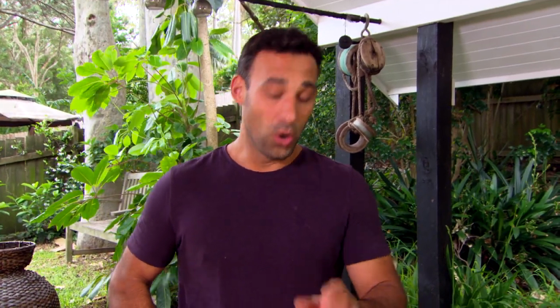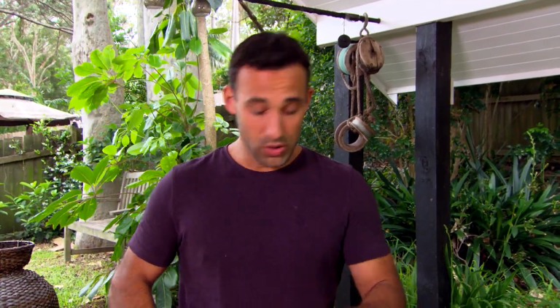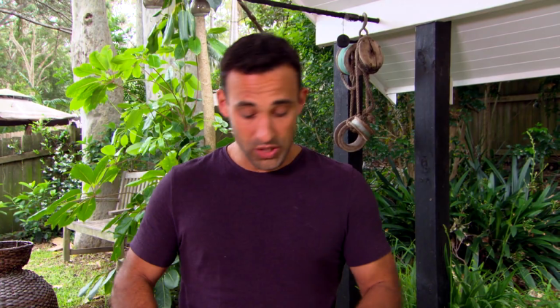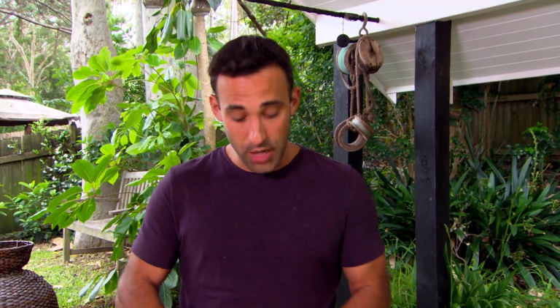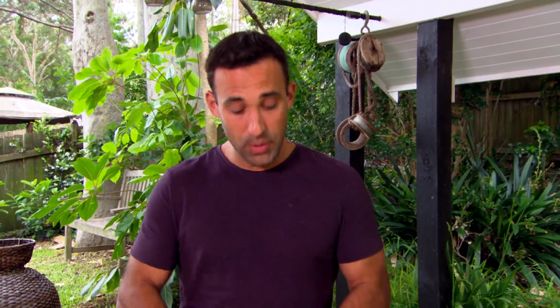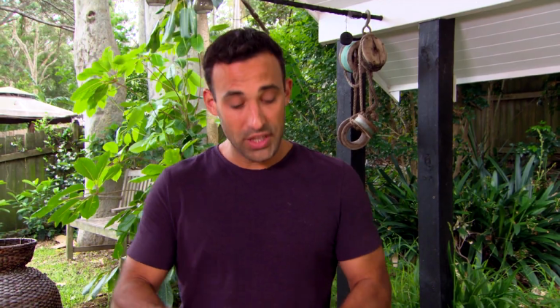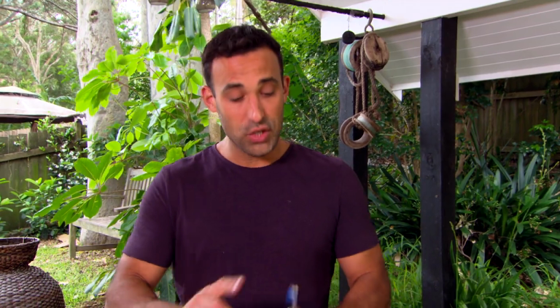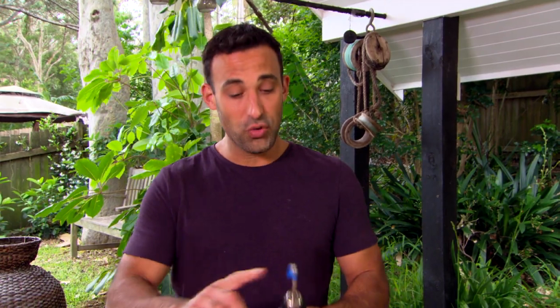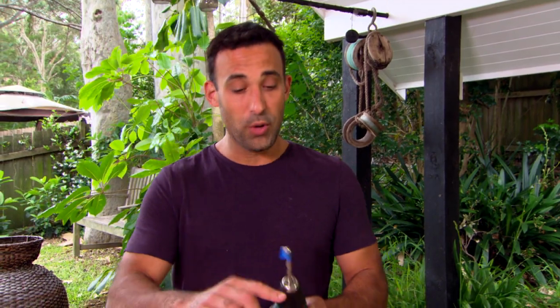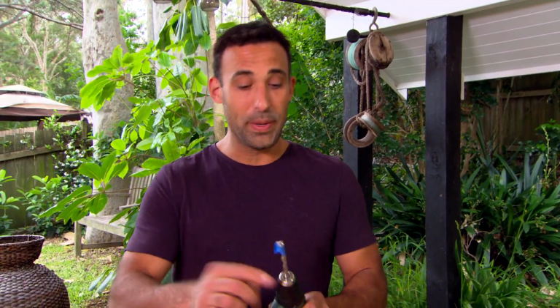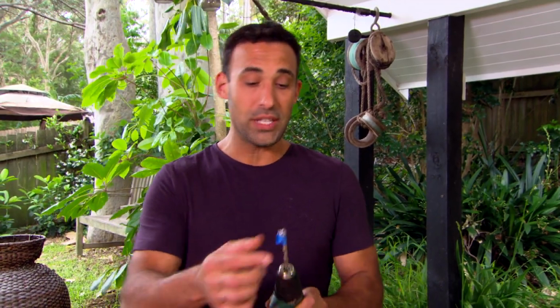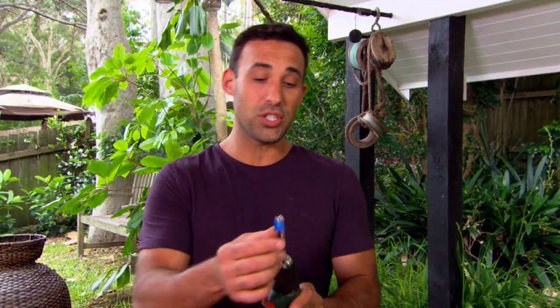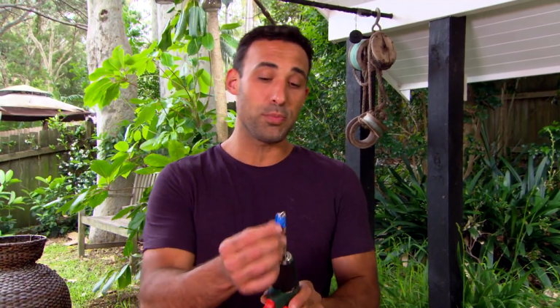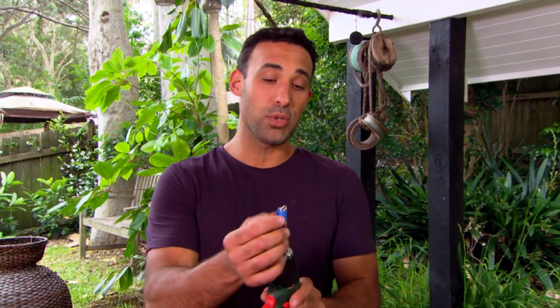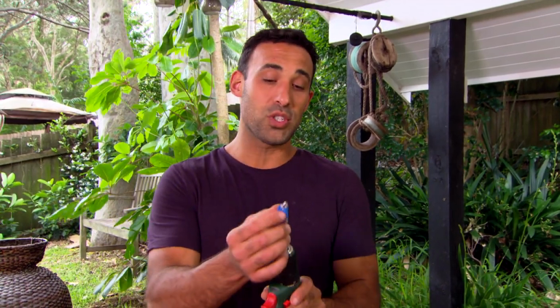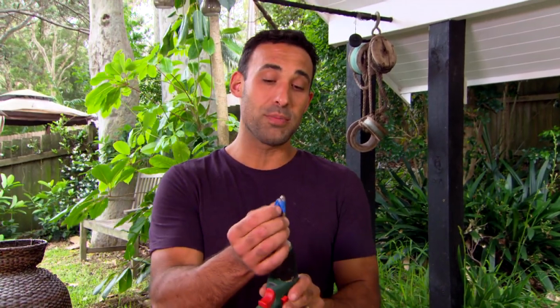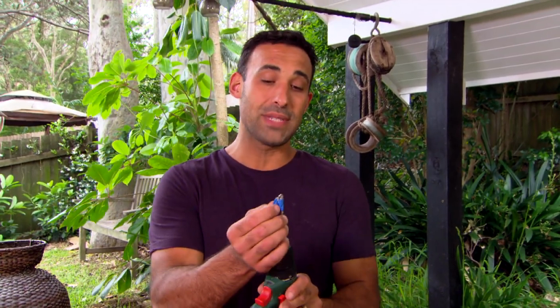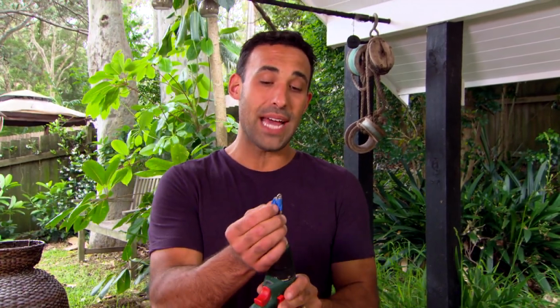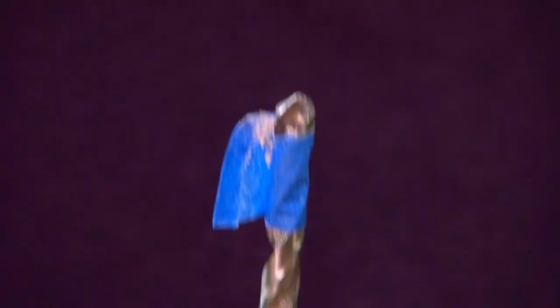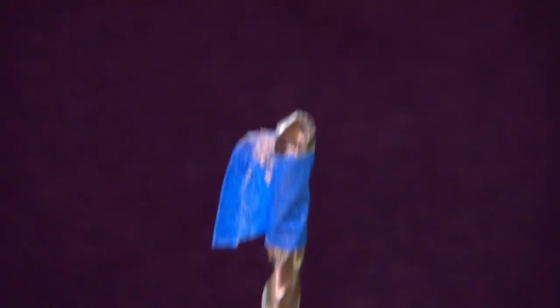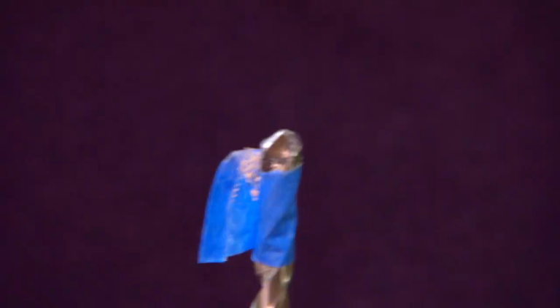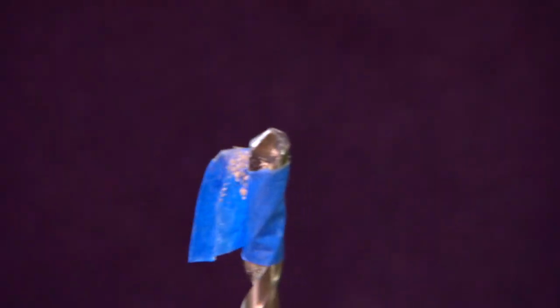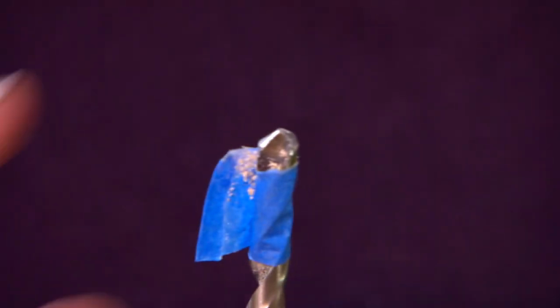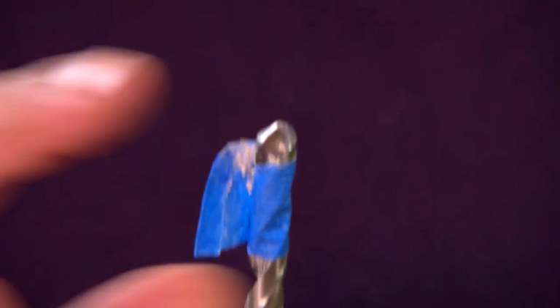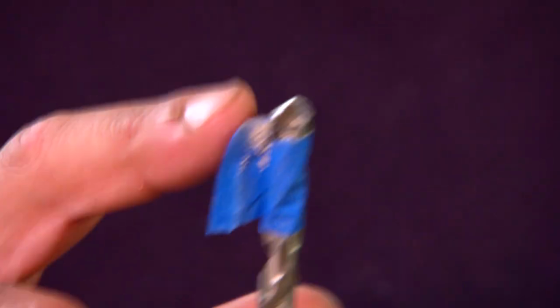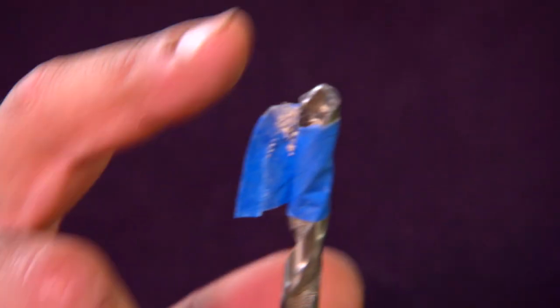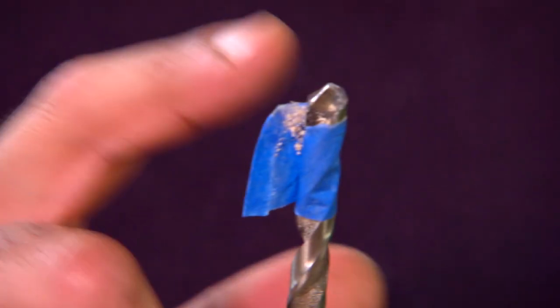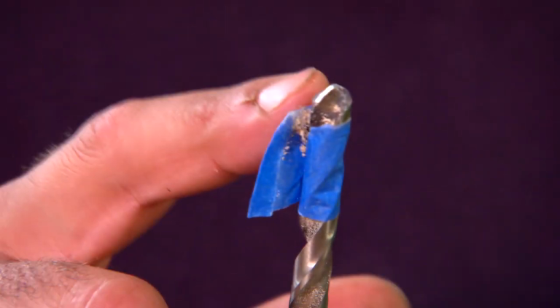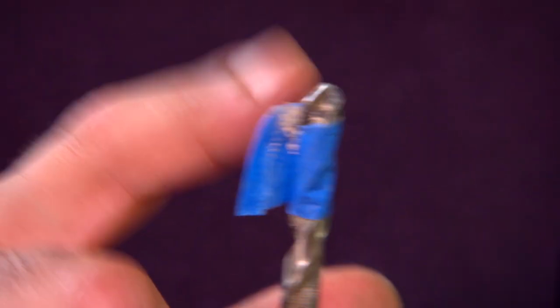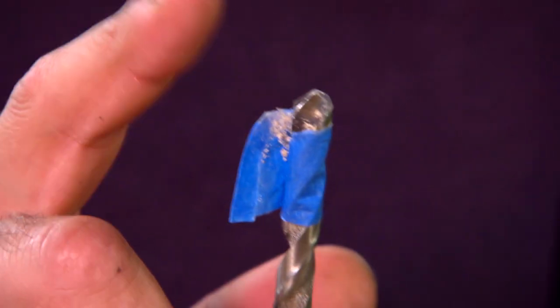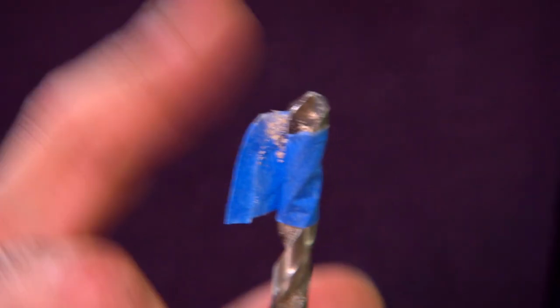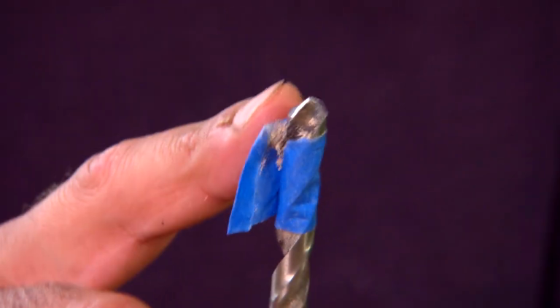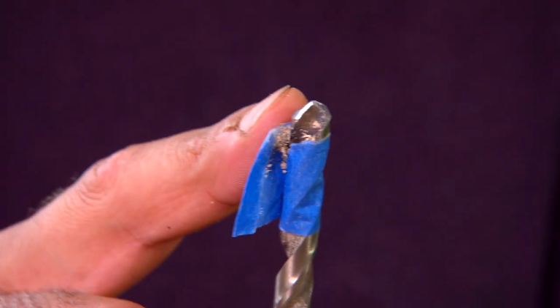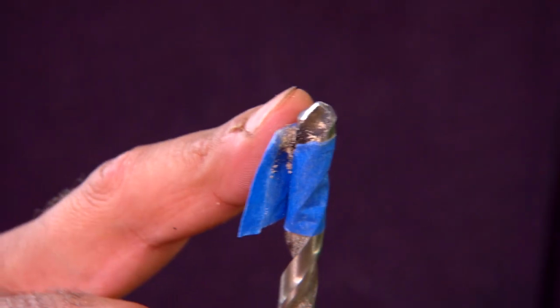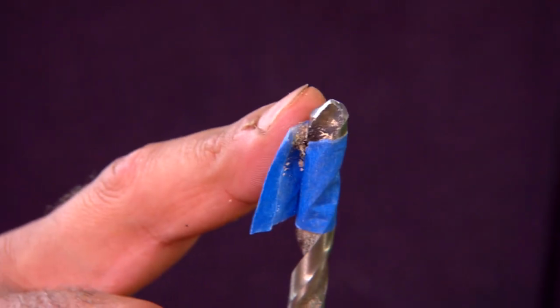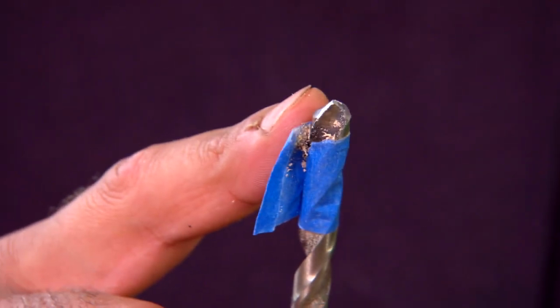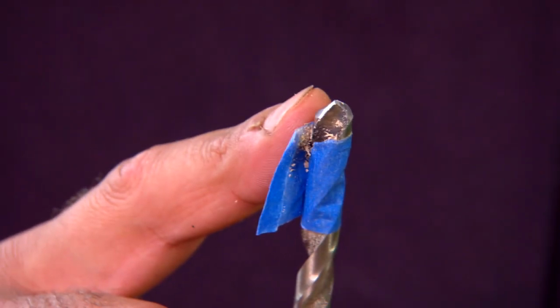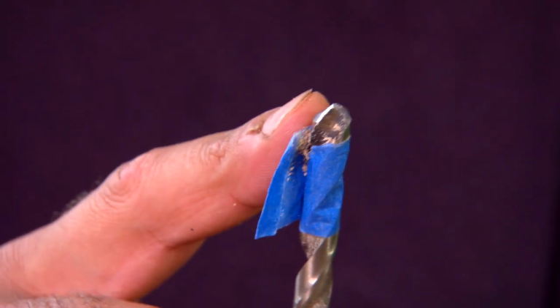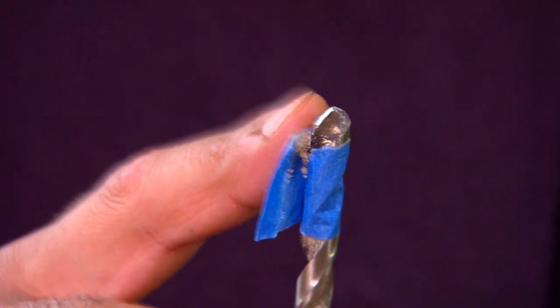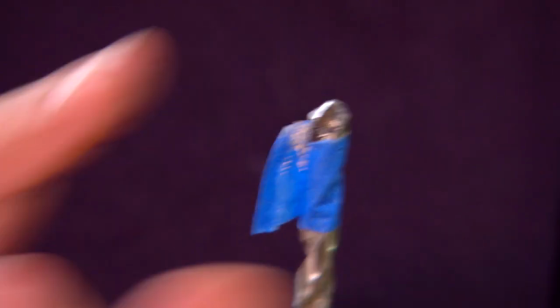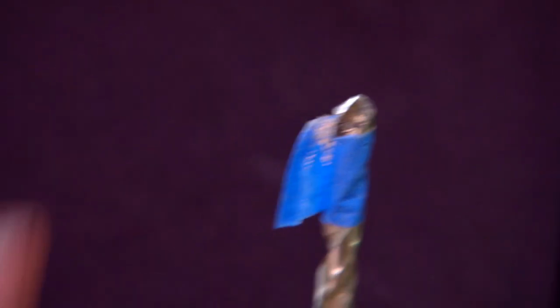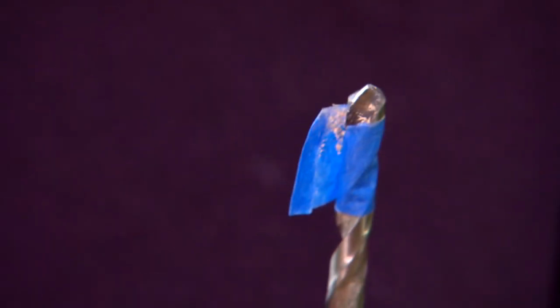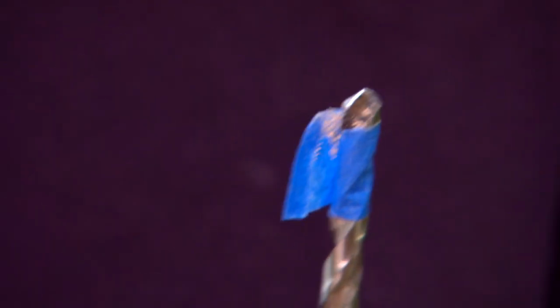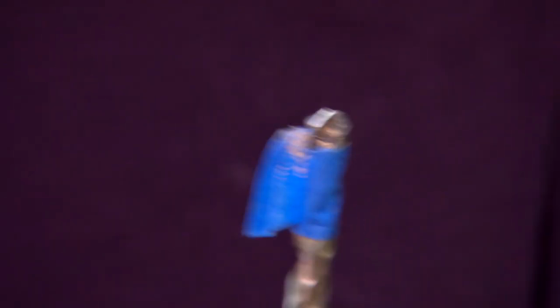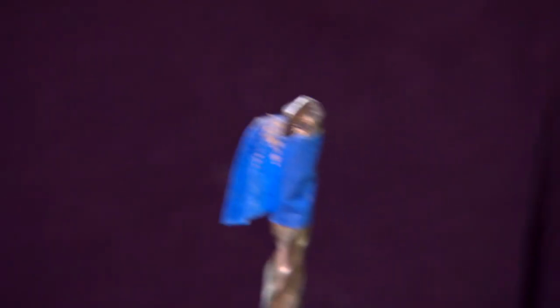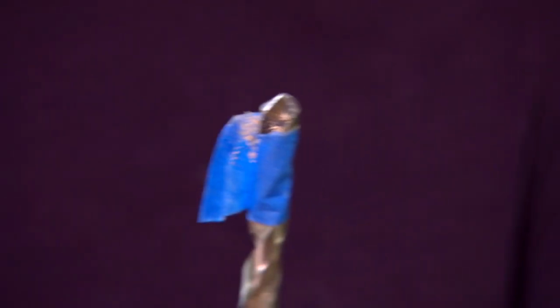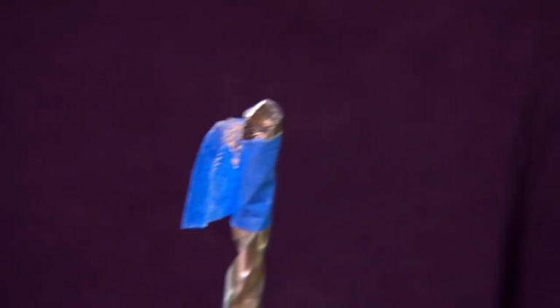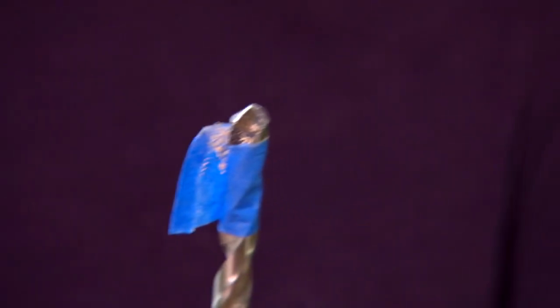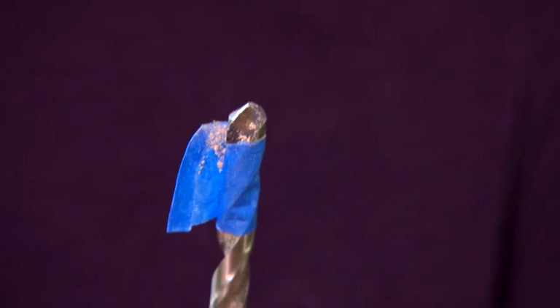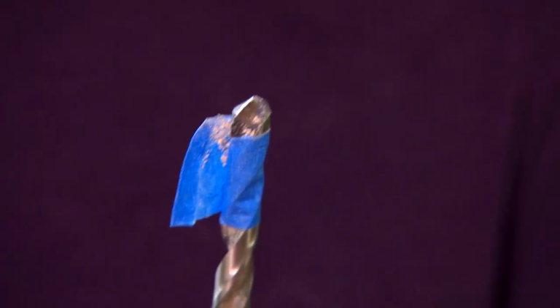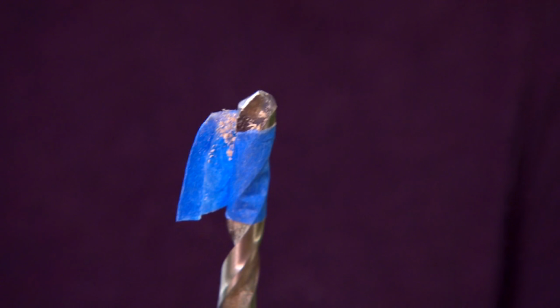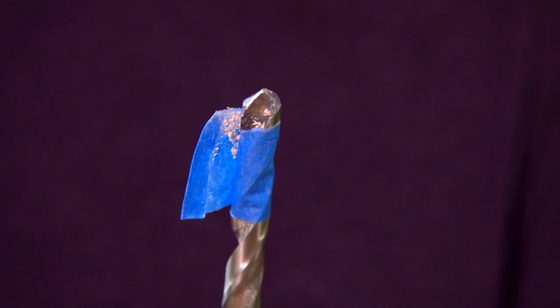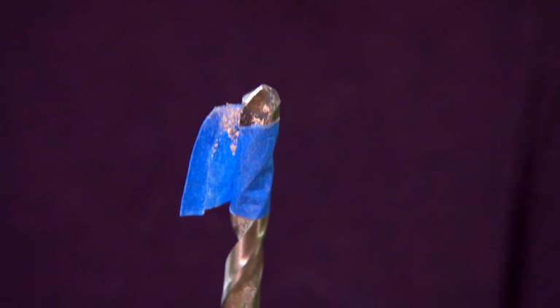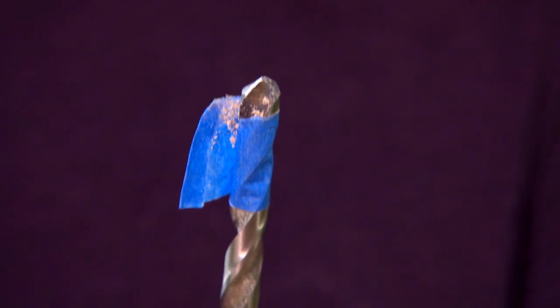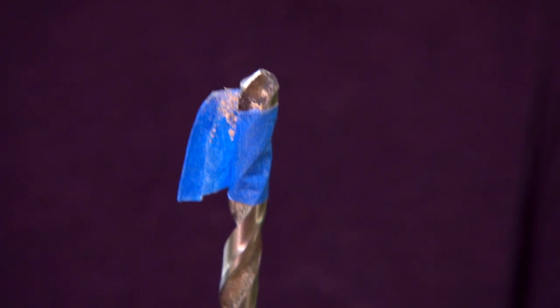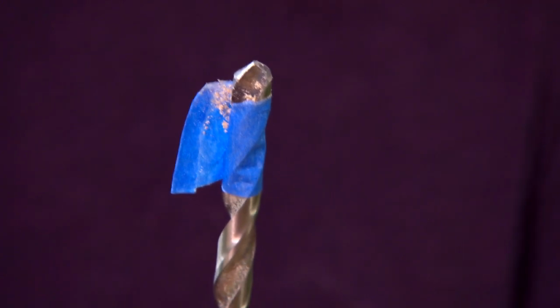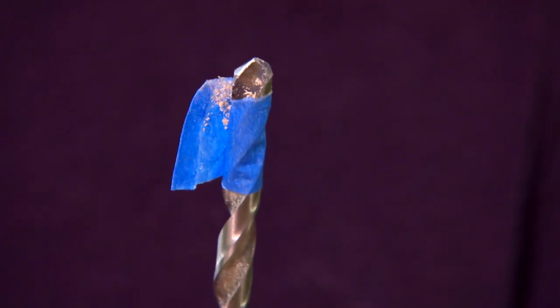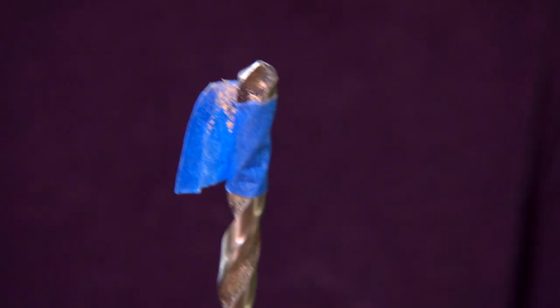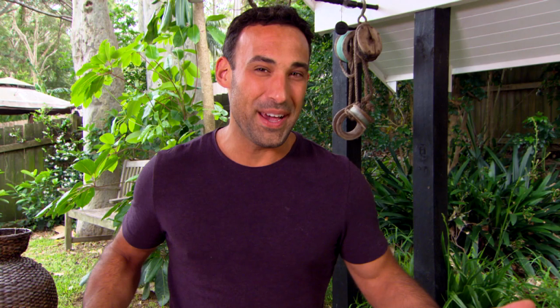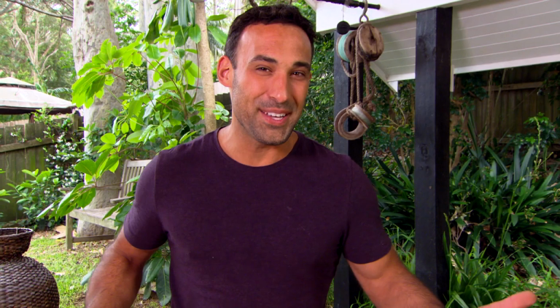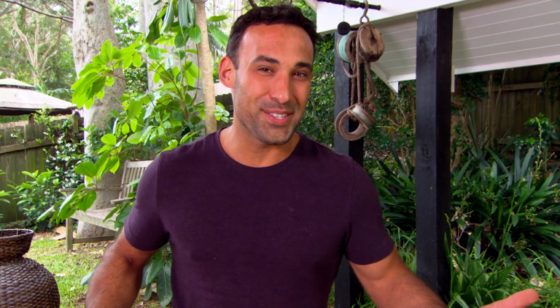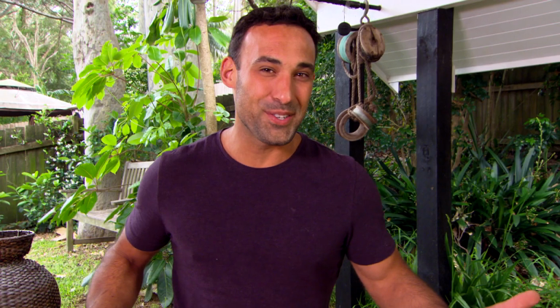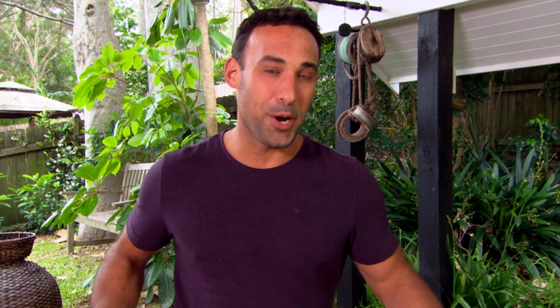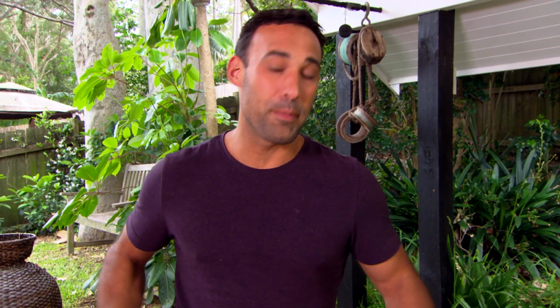With your drill bit, just put some tape on it to the depth of the magnet, so when you drill your holes you know where to stop.